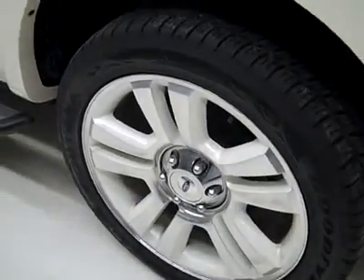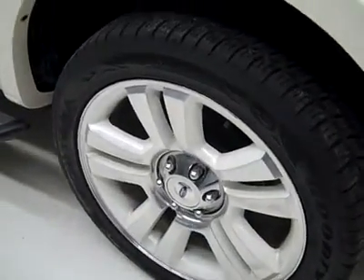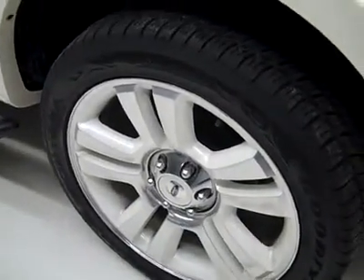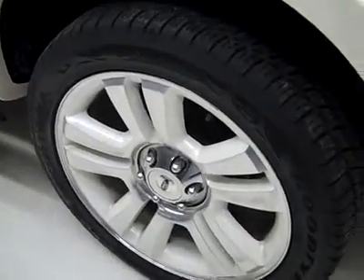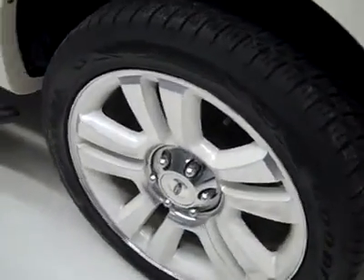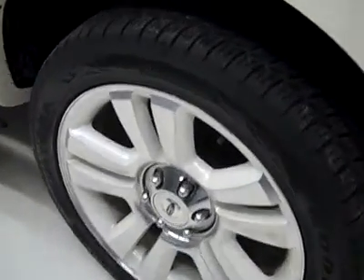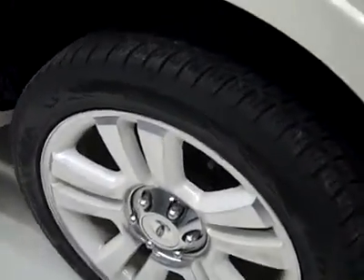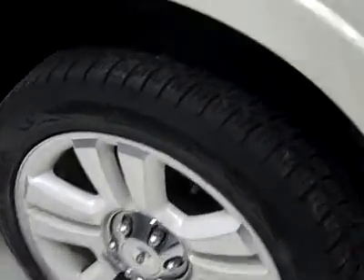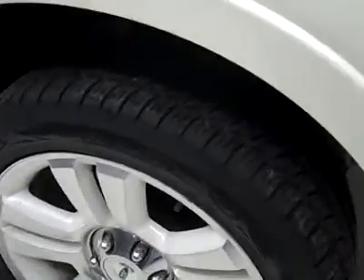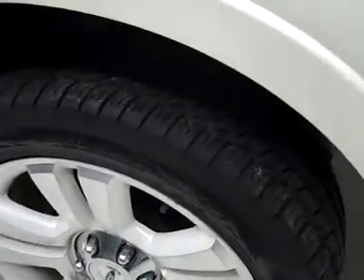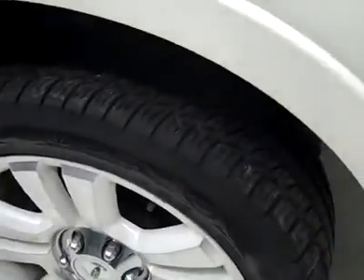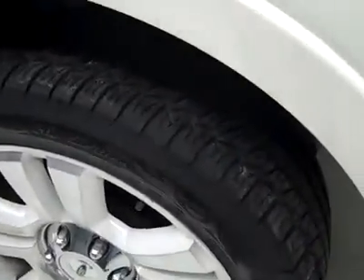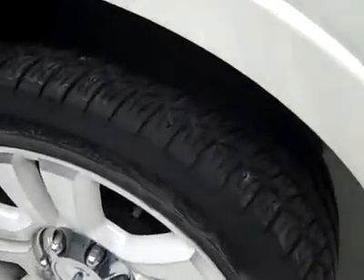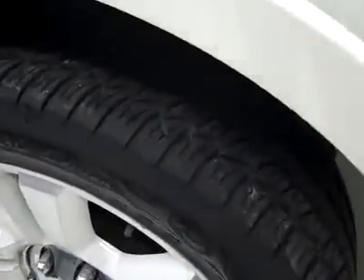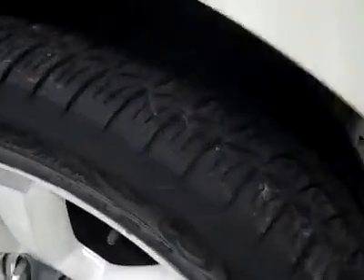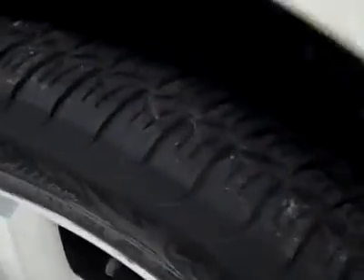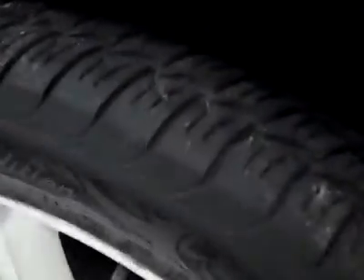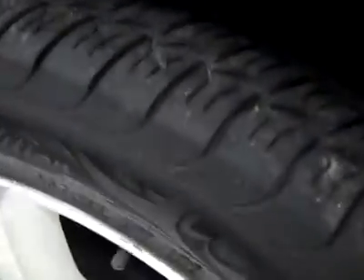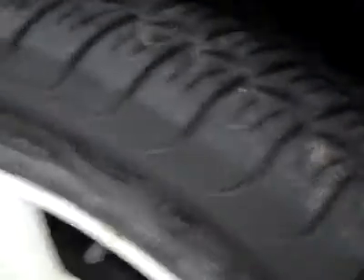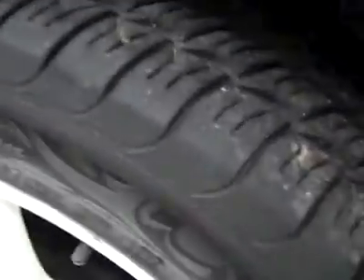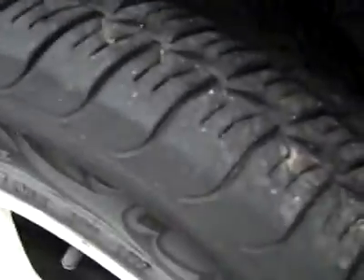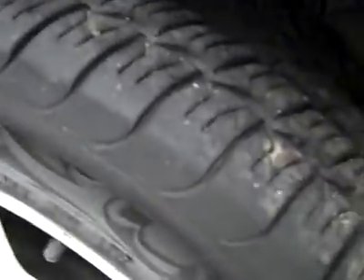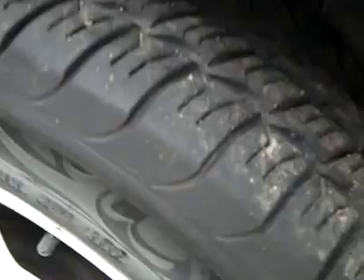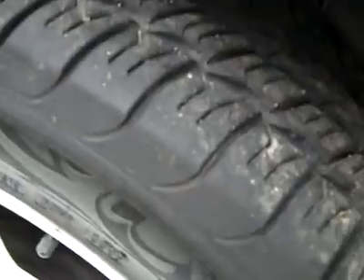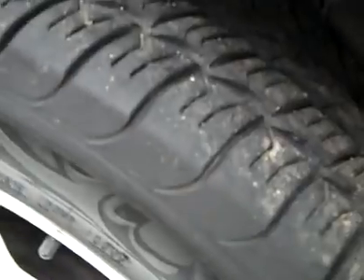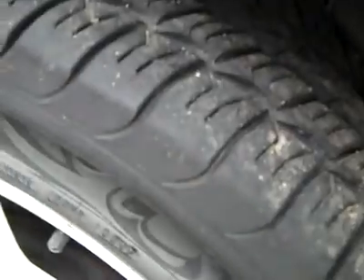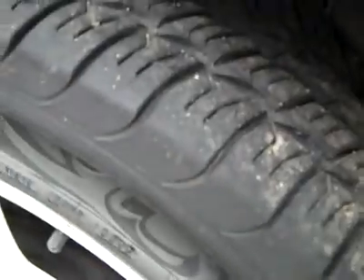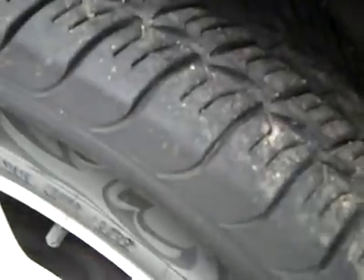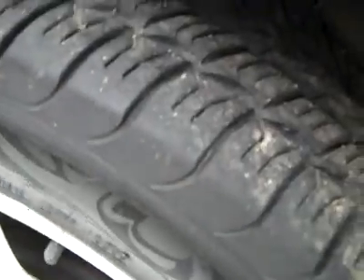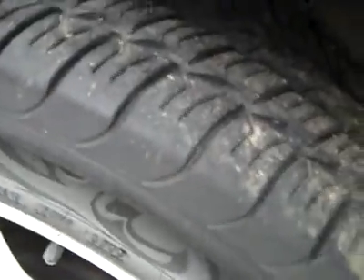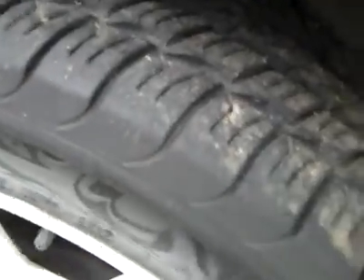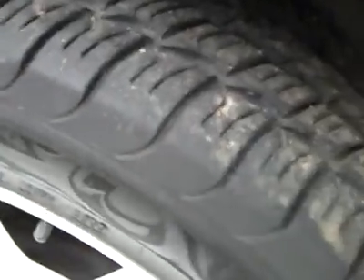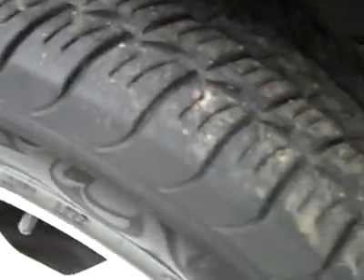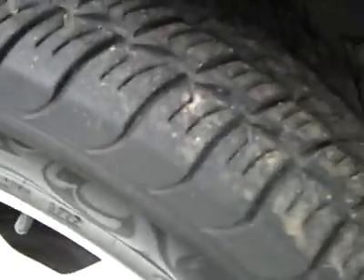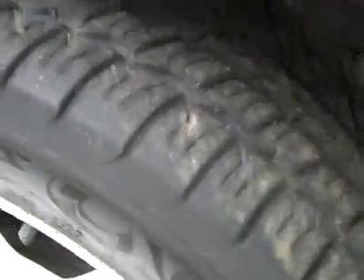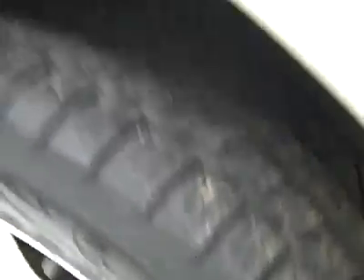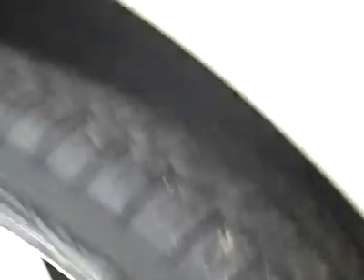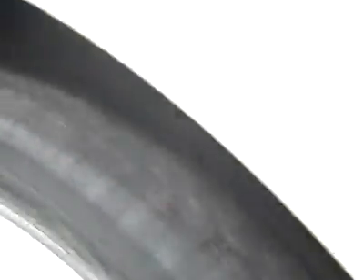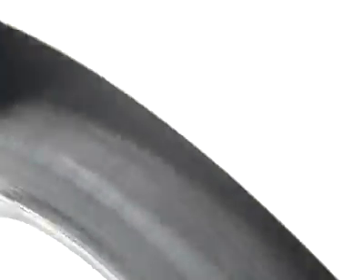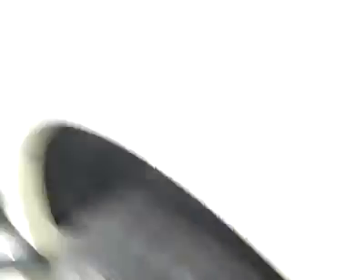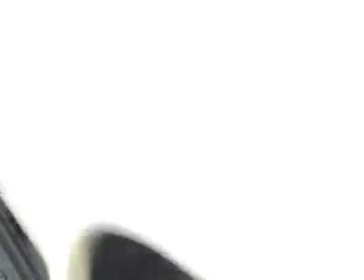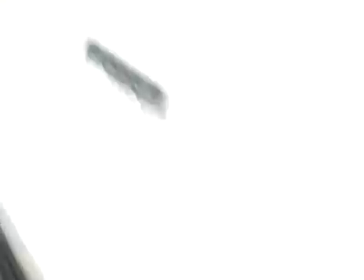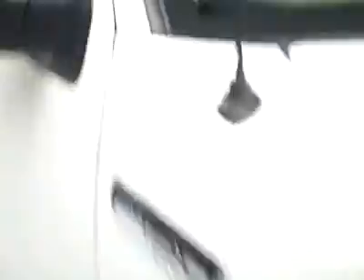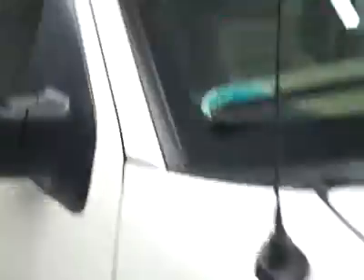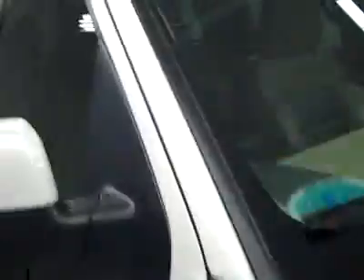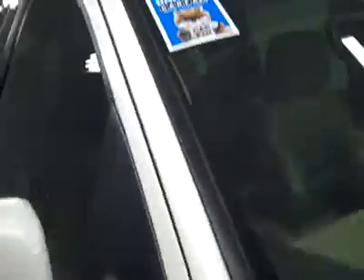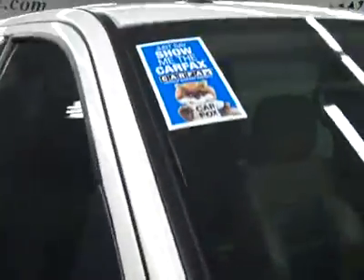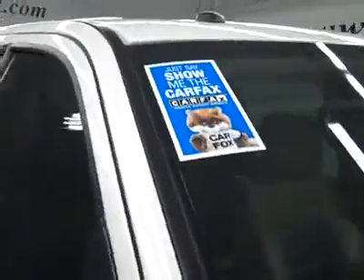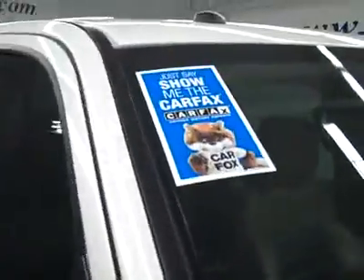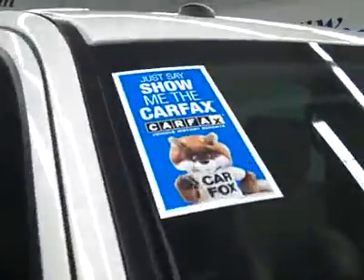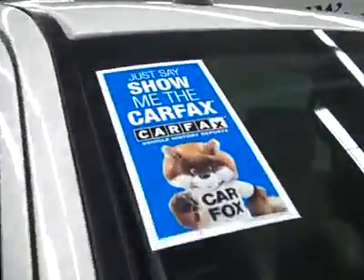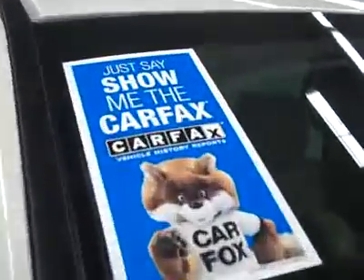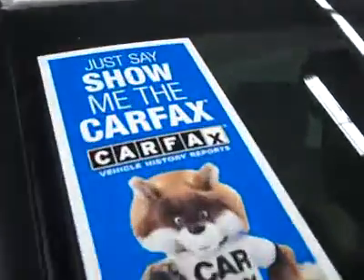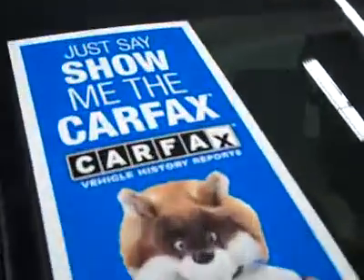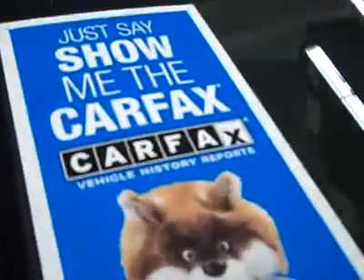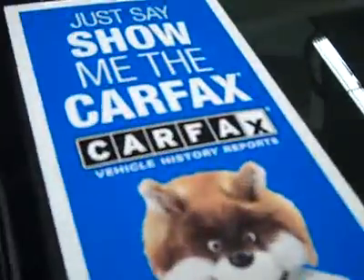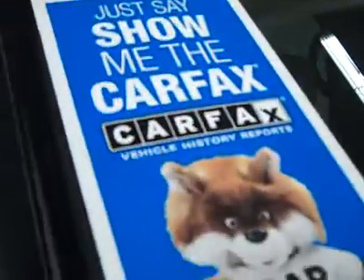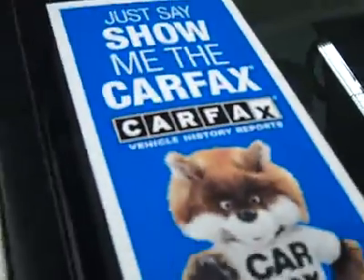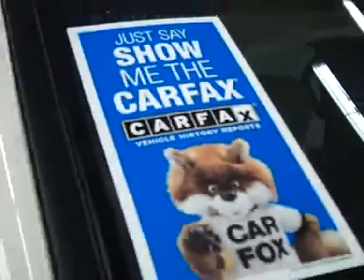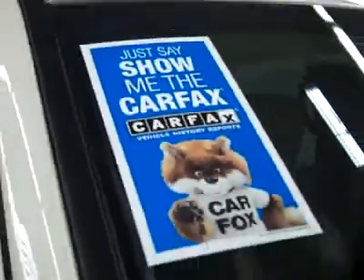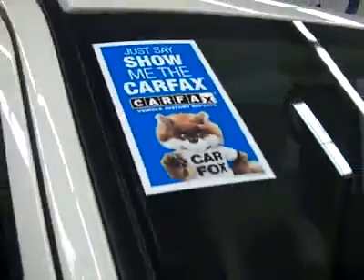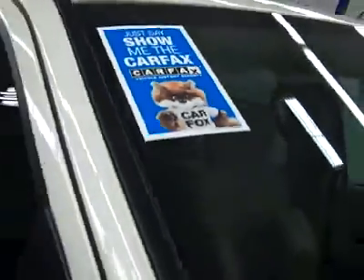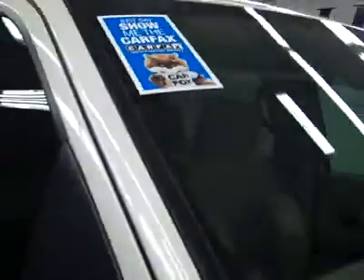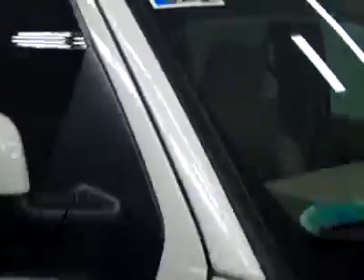These Goodyear Fortera tires have right around 50, maybe 60% of their tread, and the vehicle has a clean Carfax.